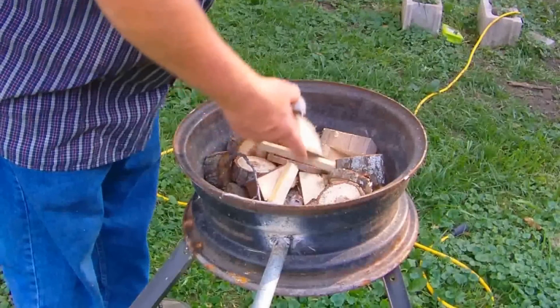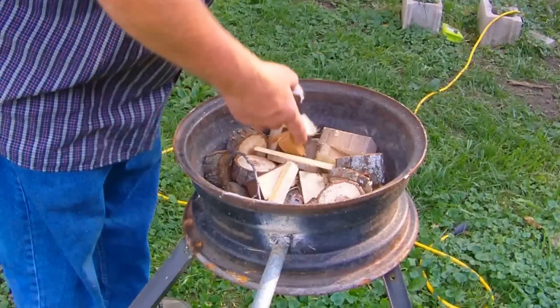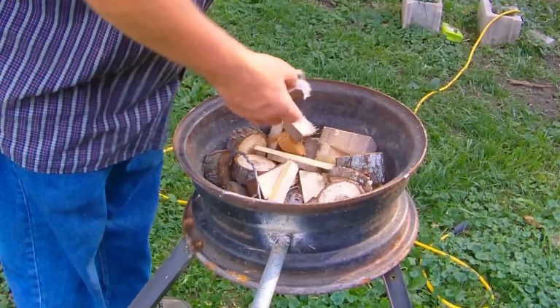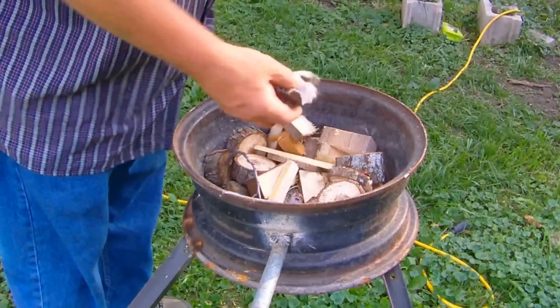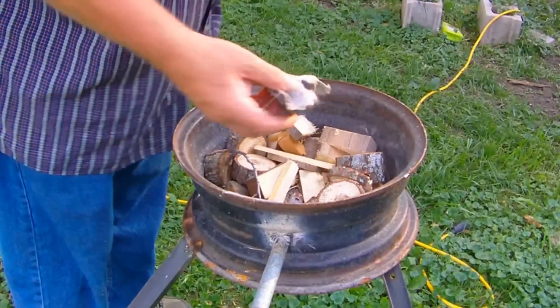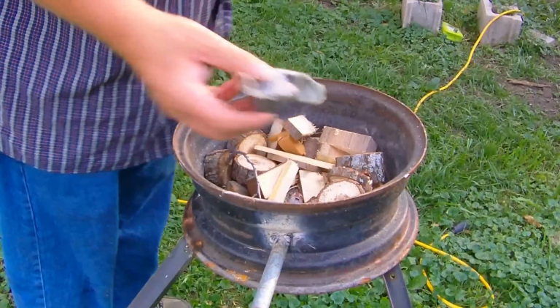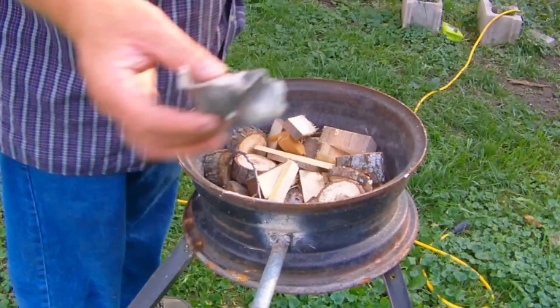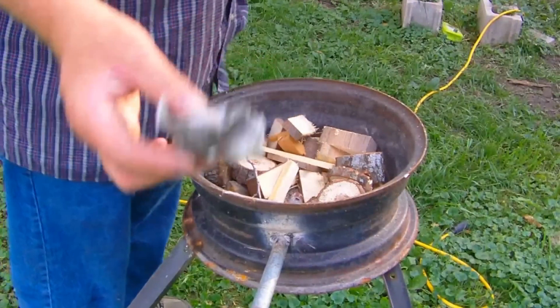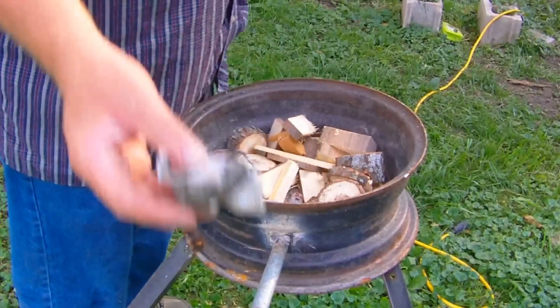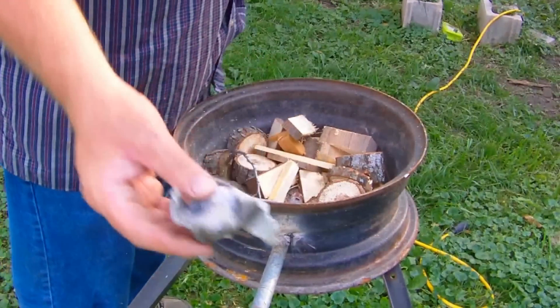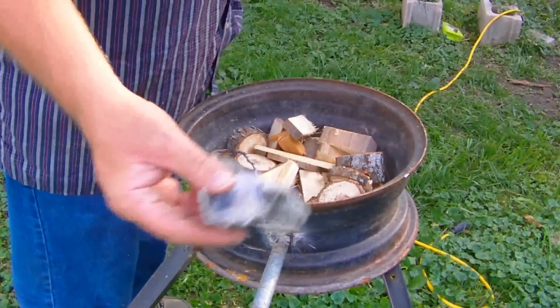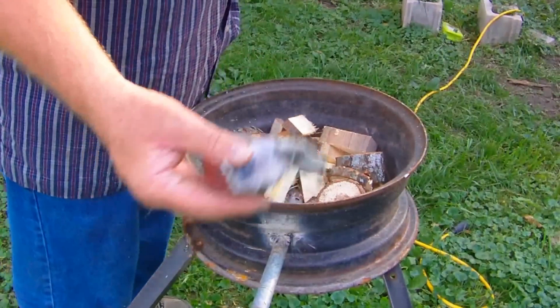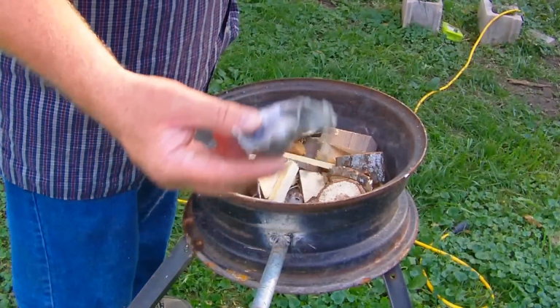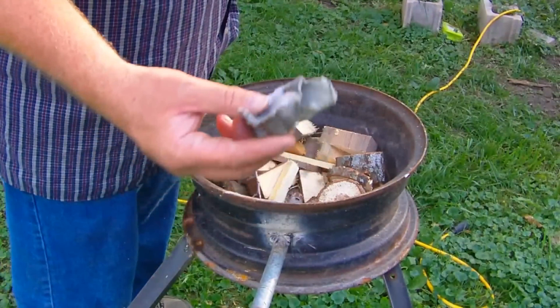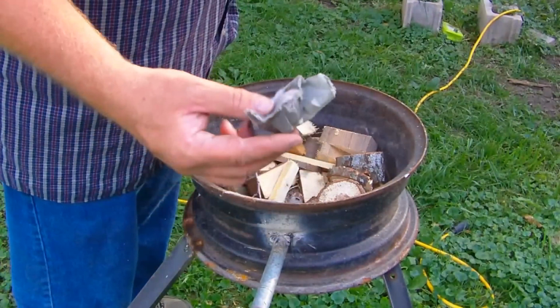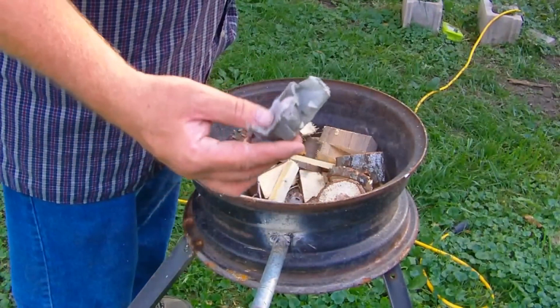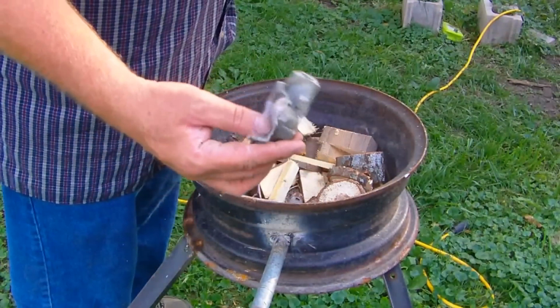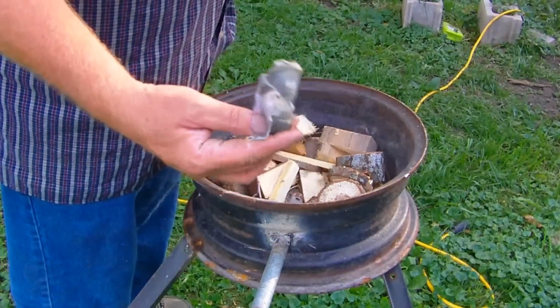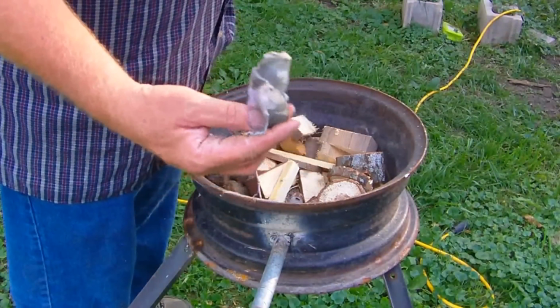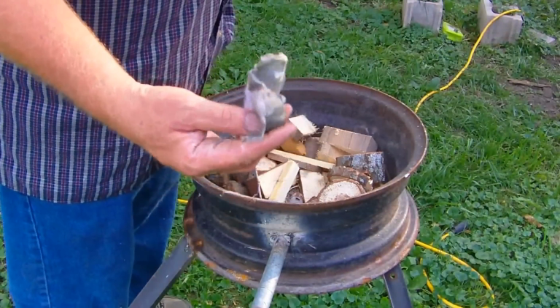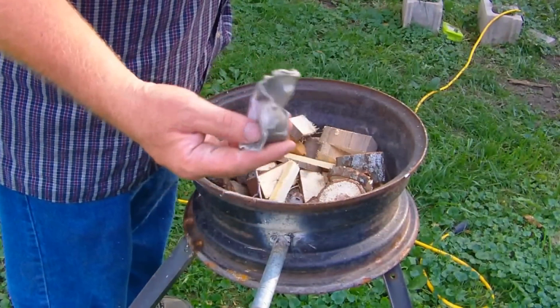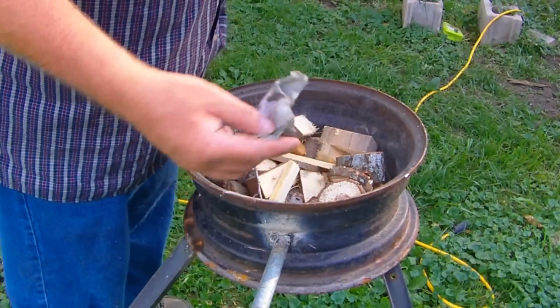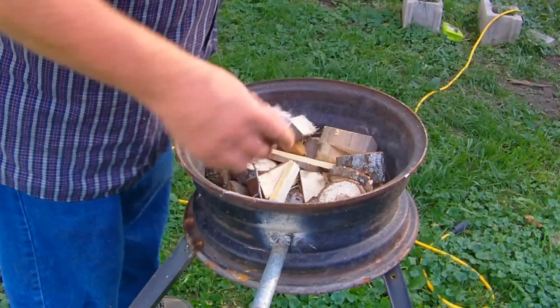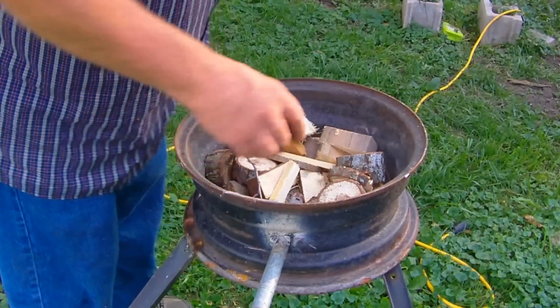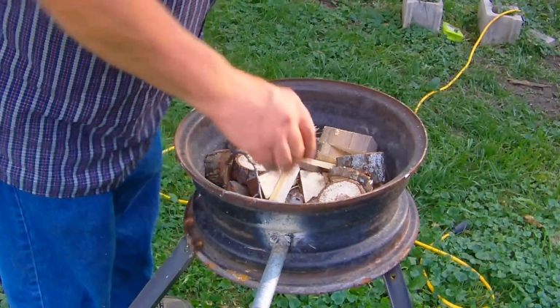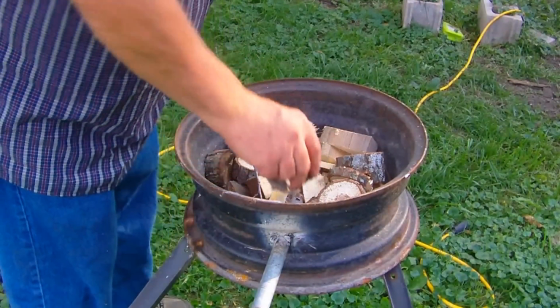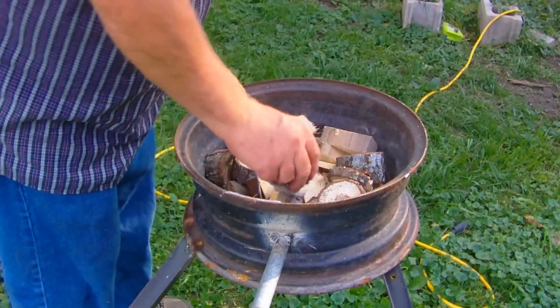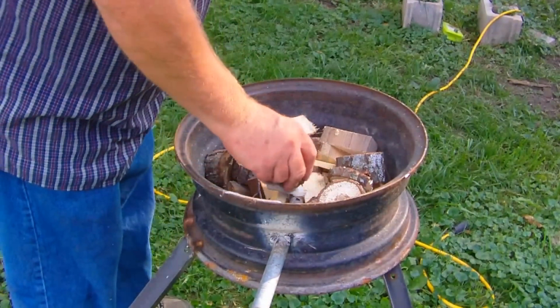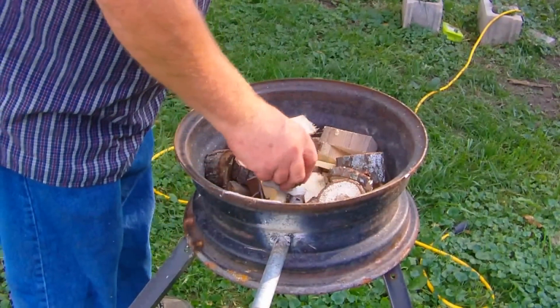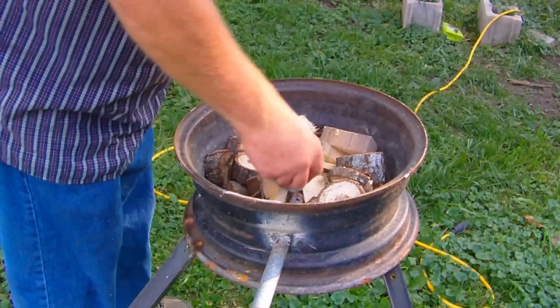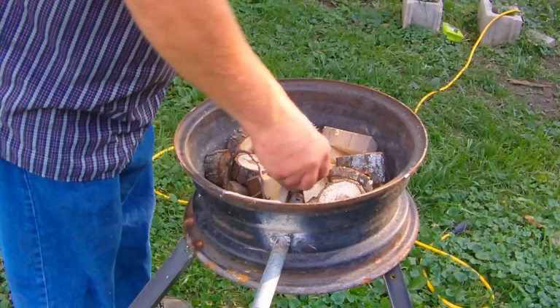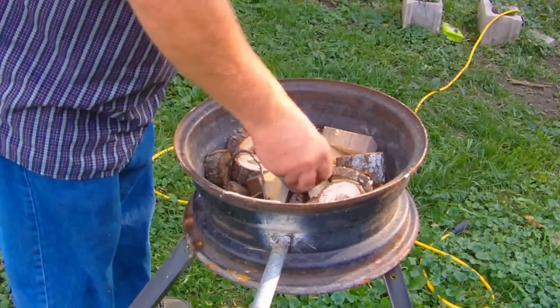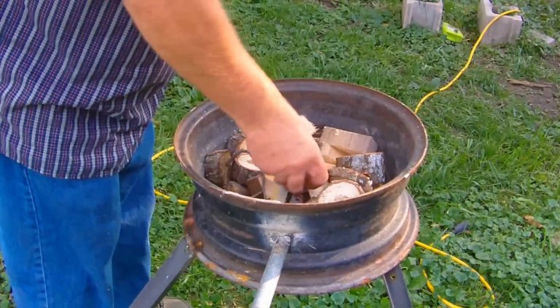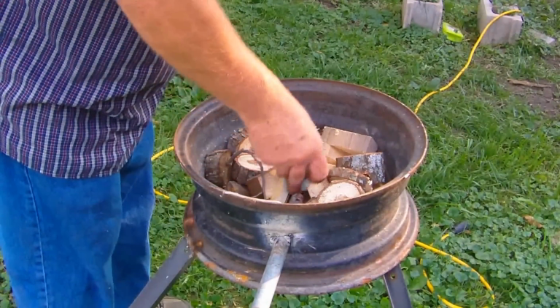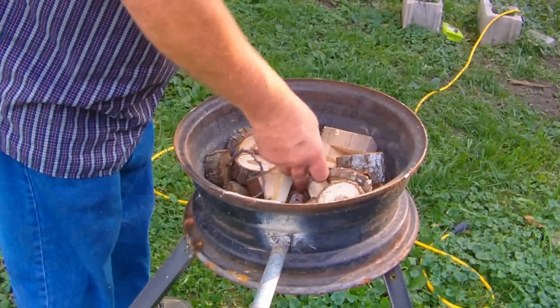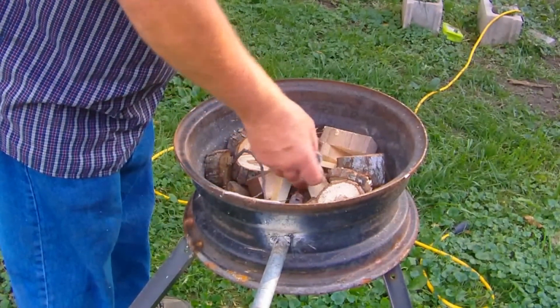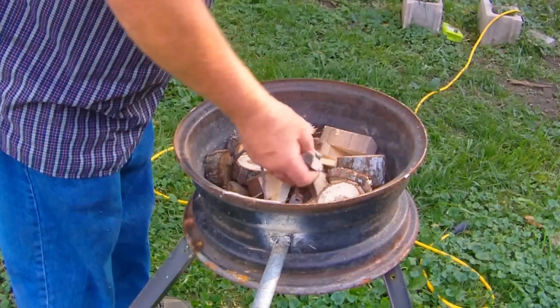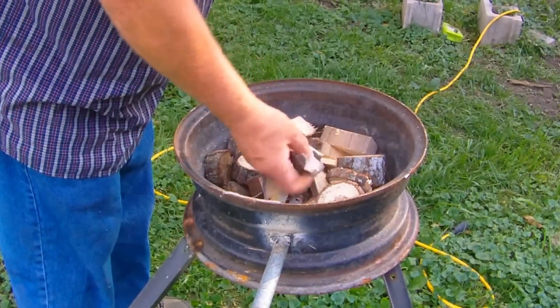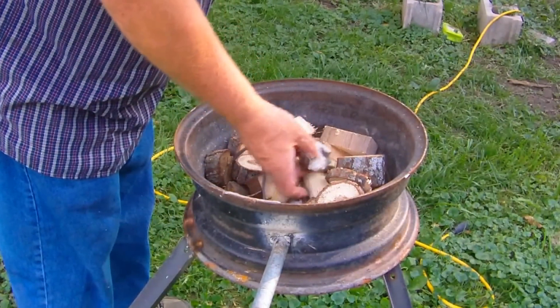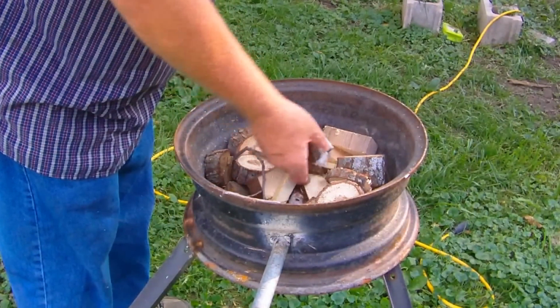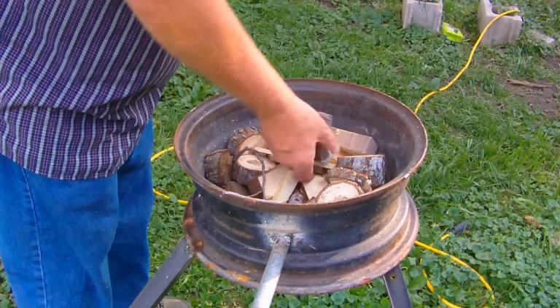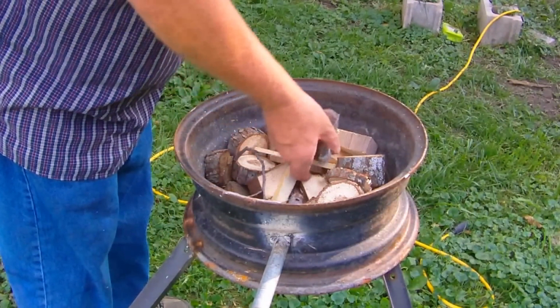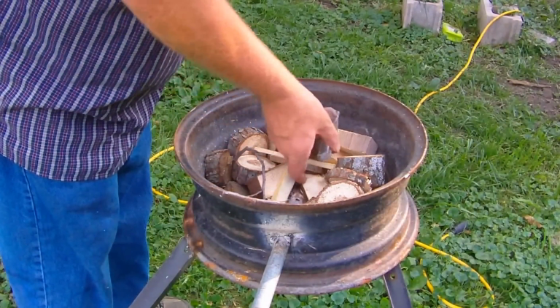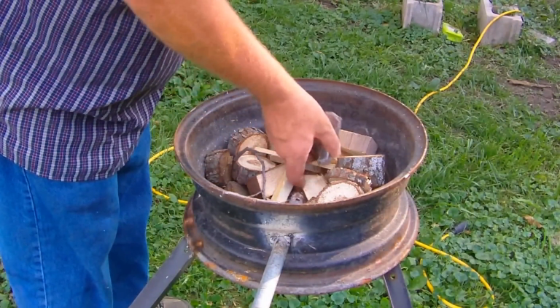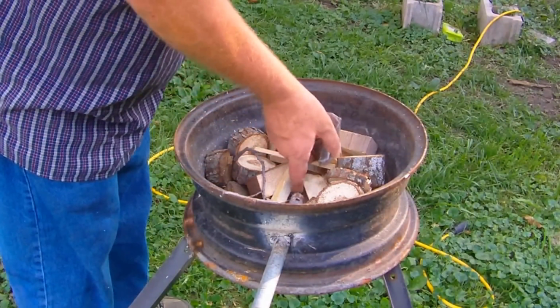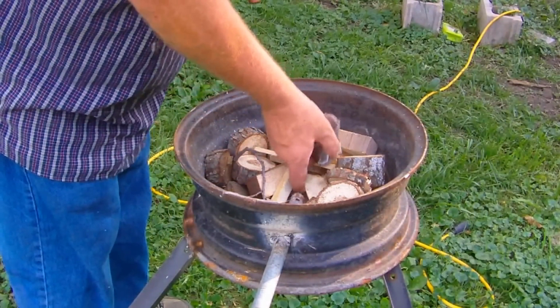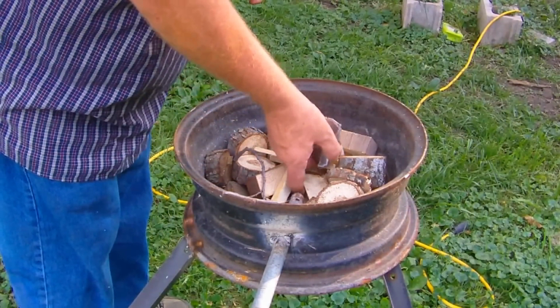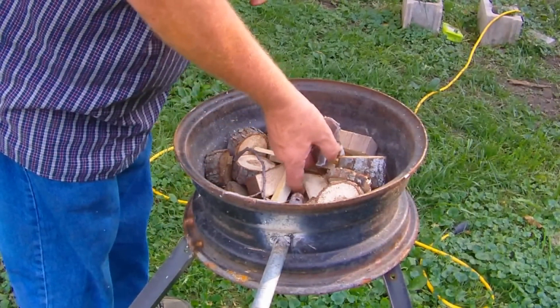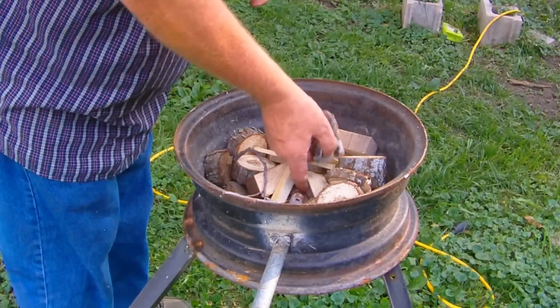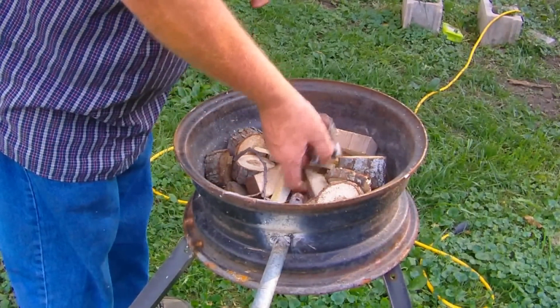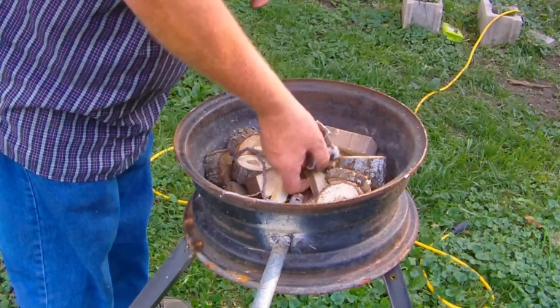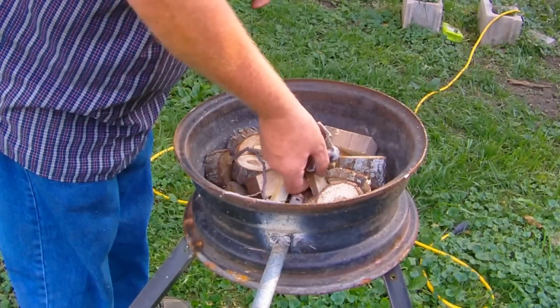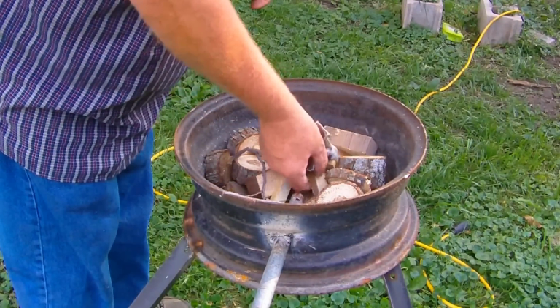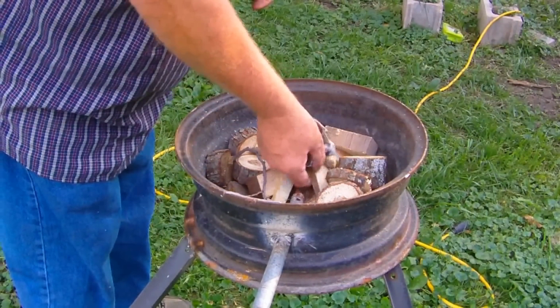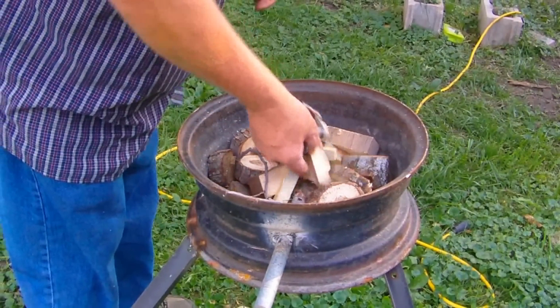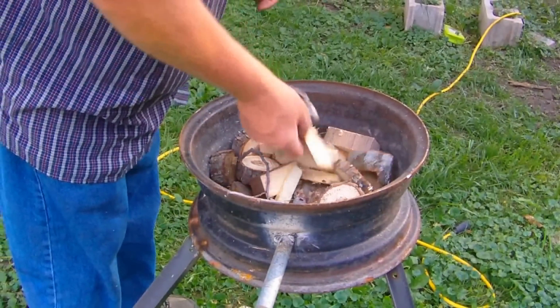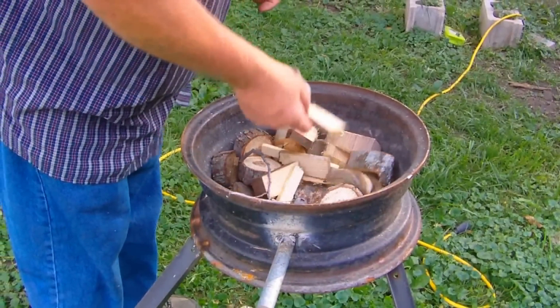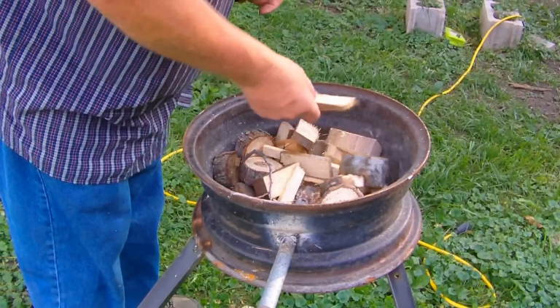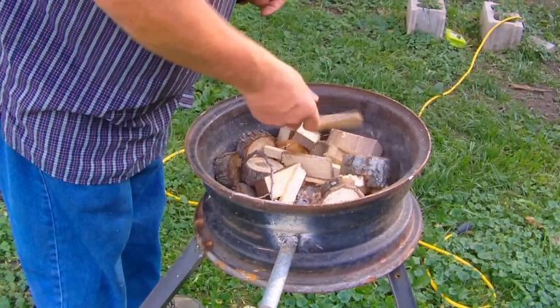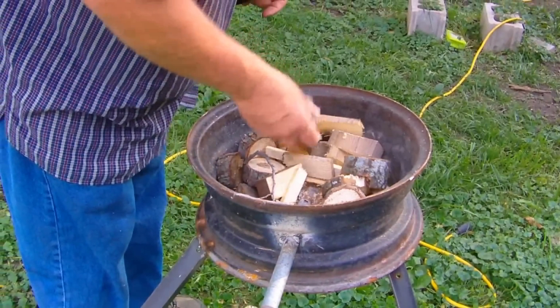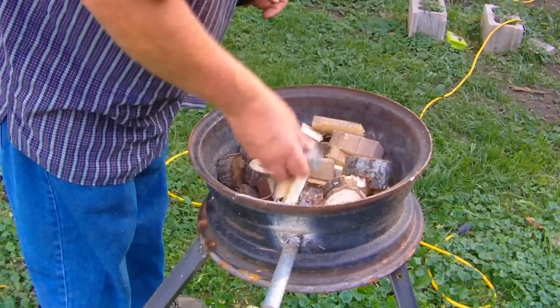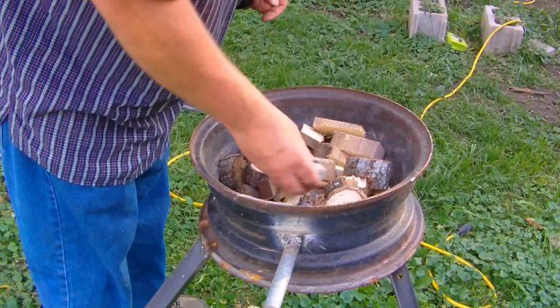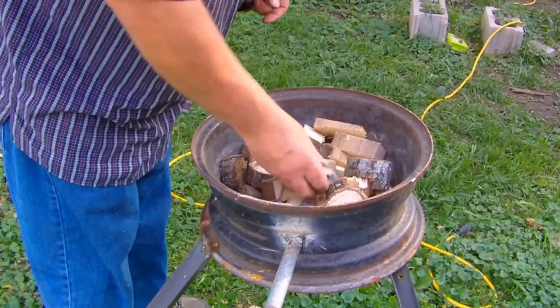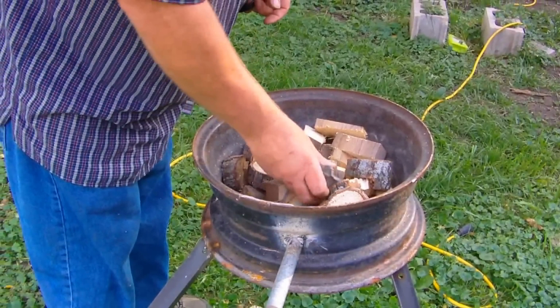I use an egg carton with dryer lint and wax as my fire-starting material.